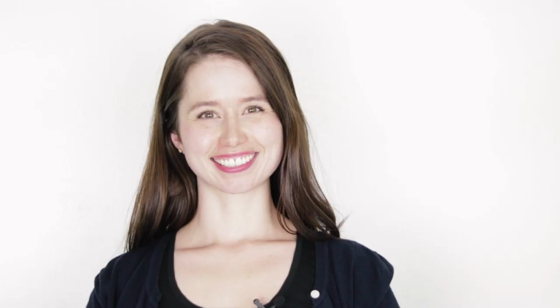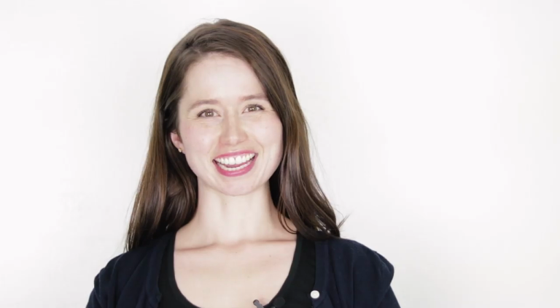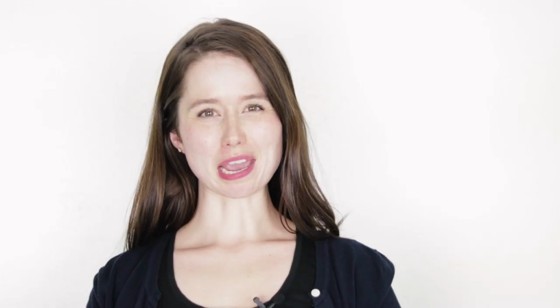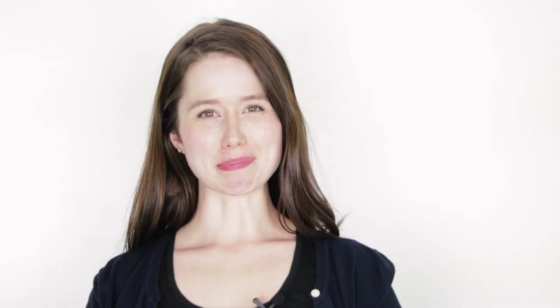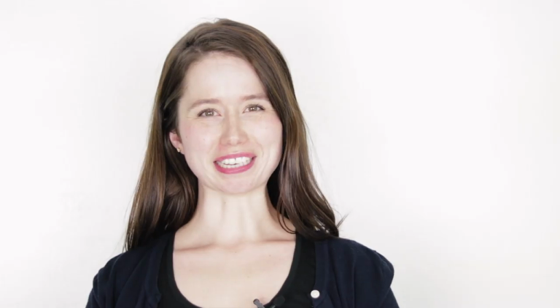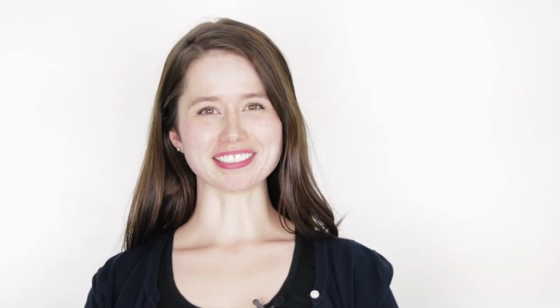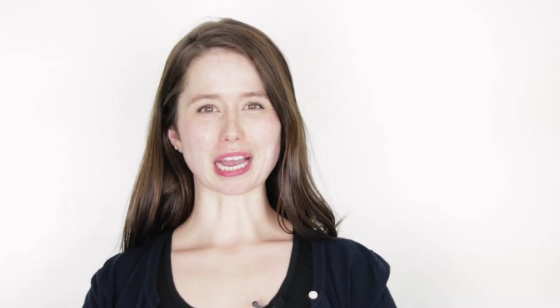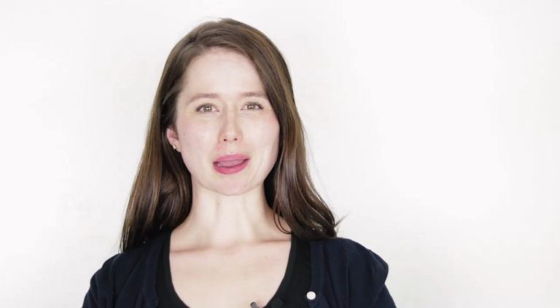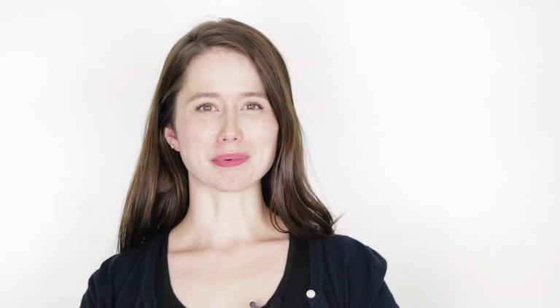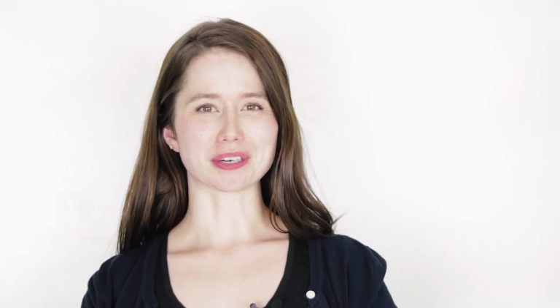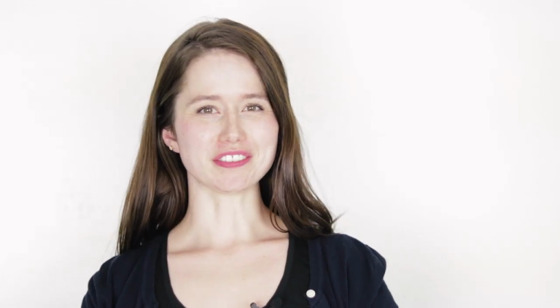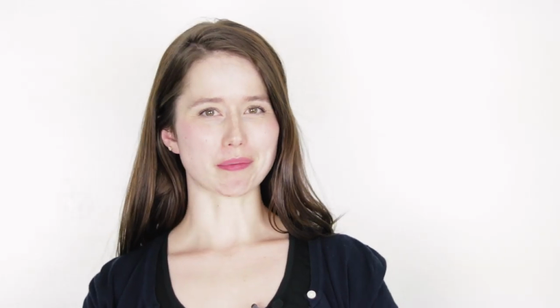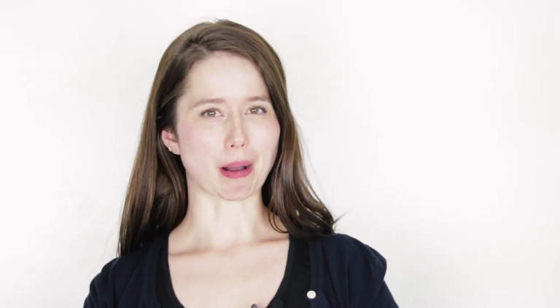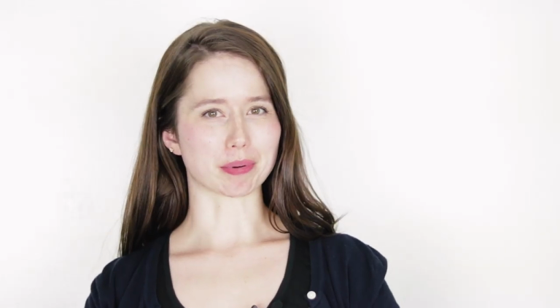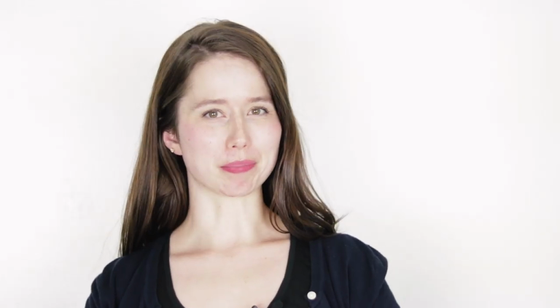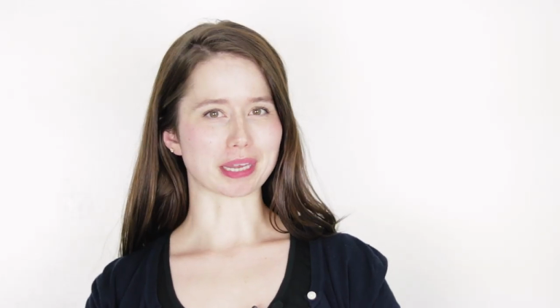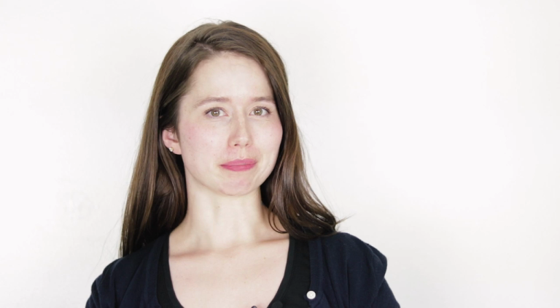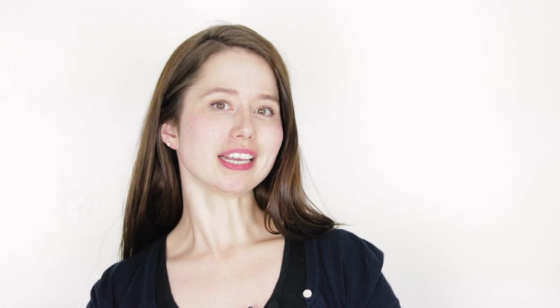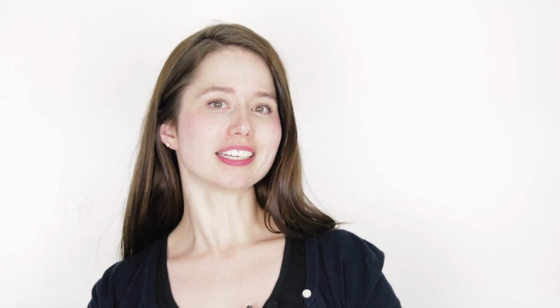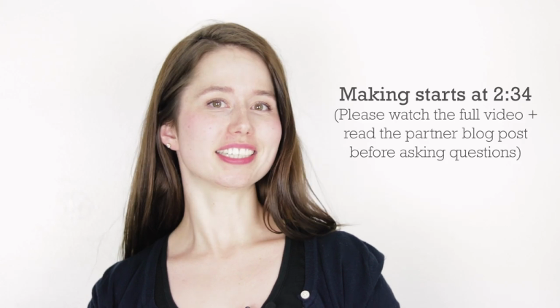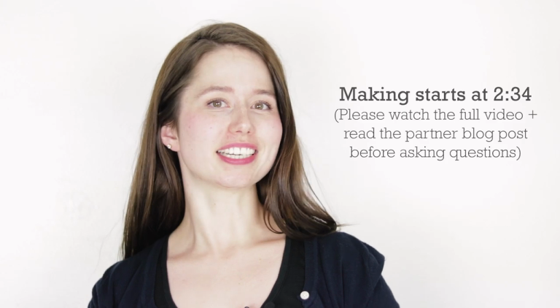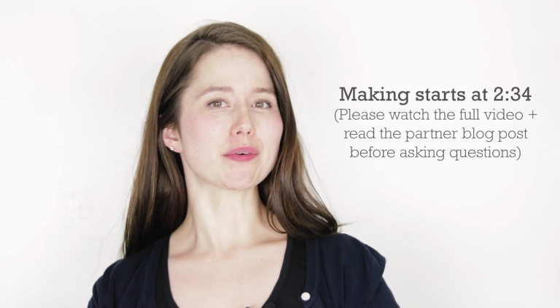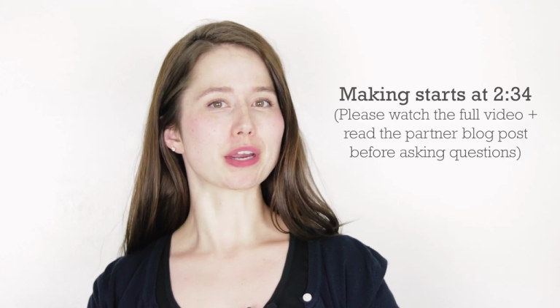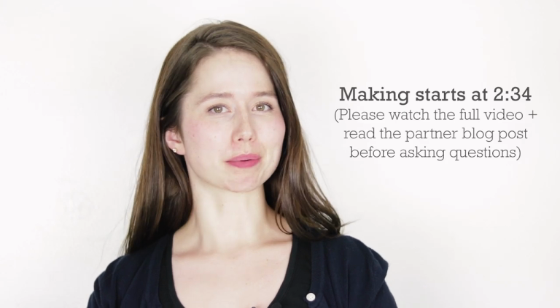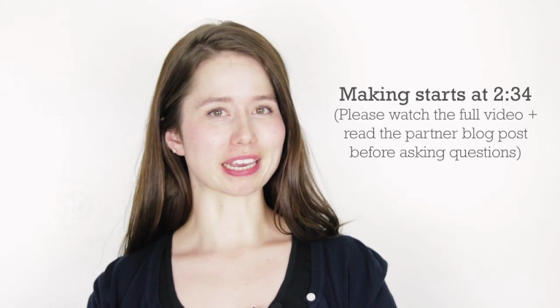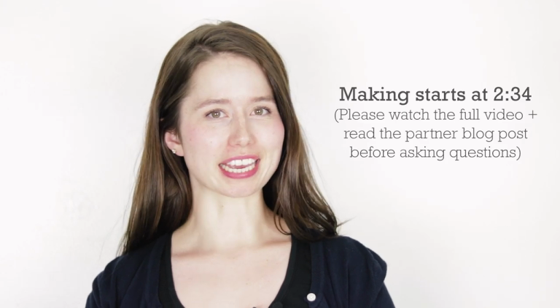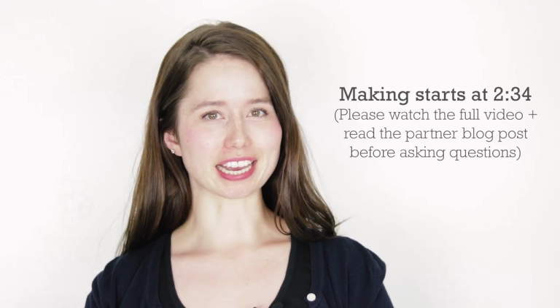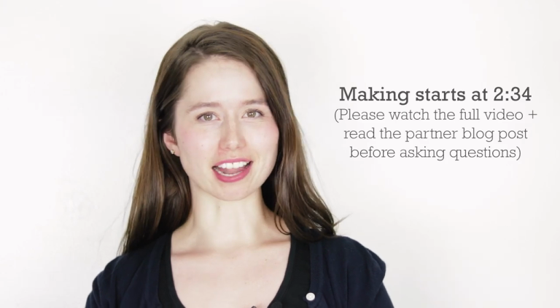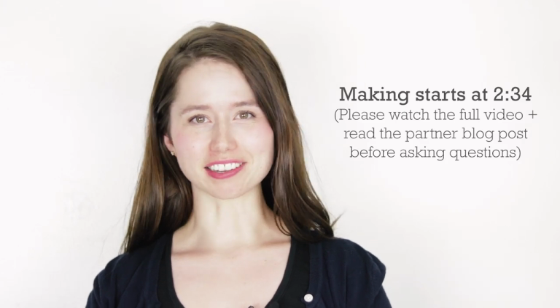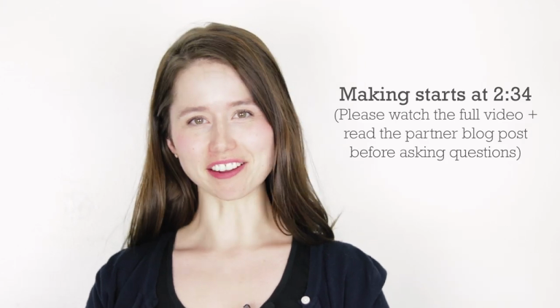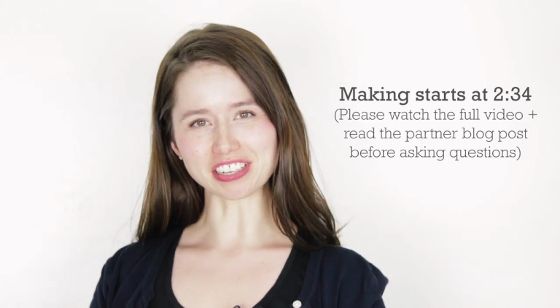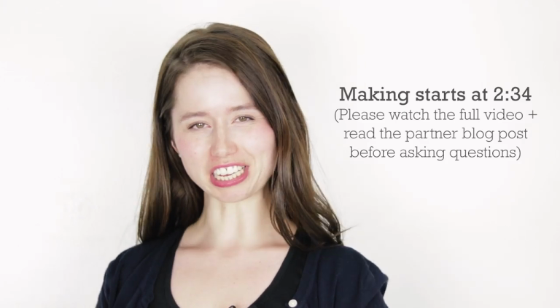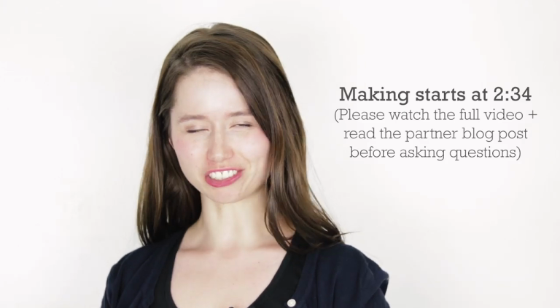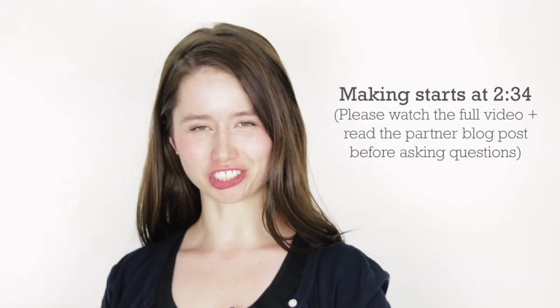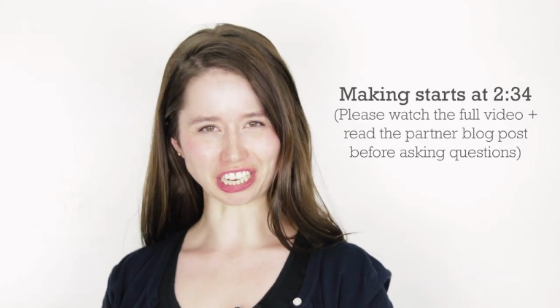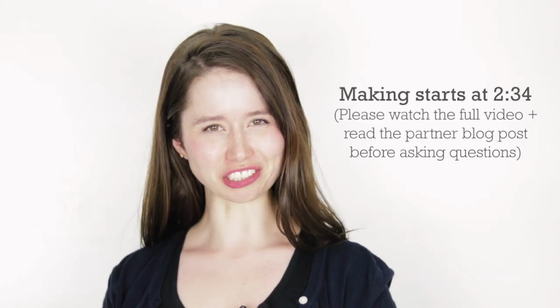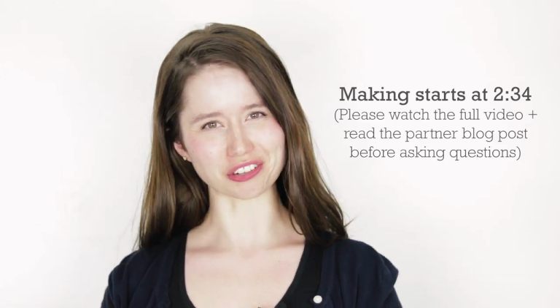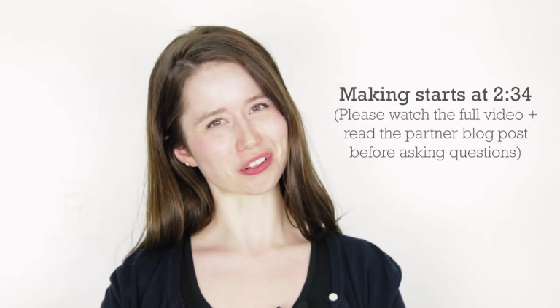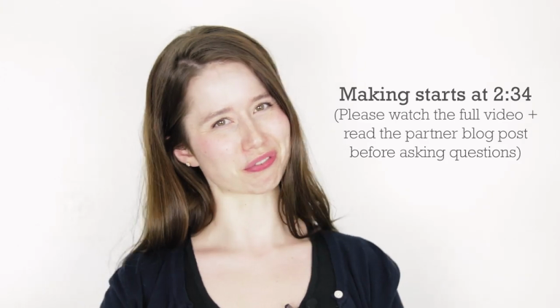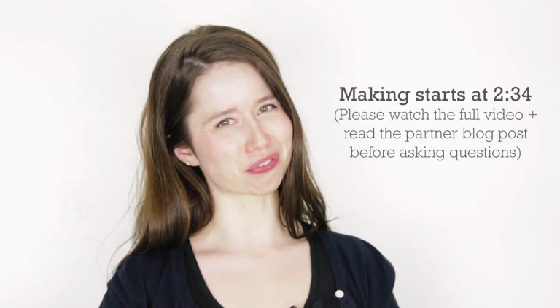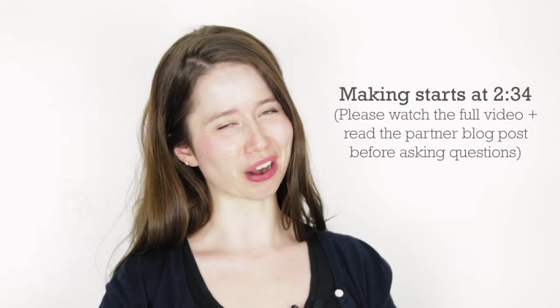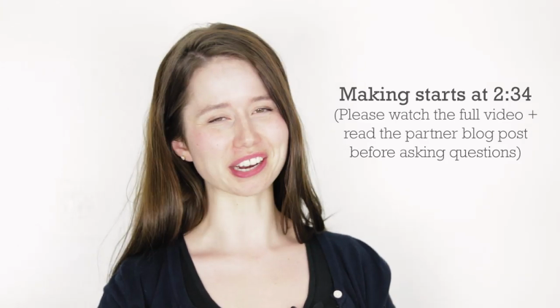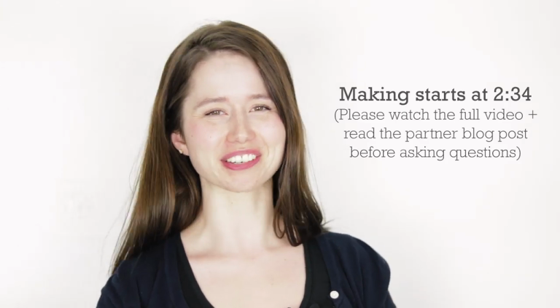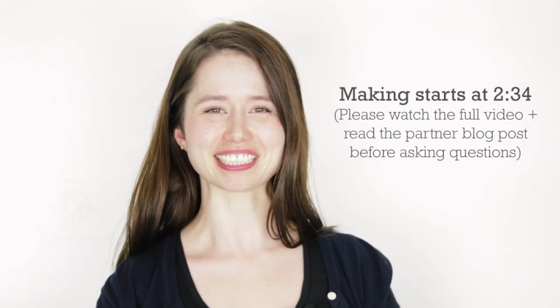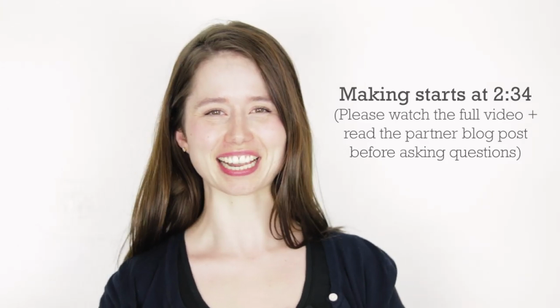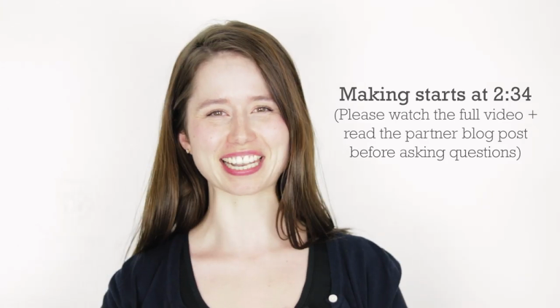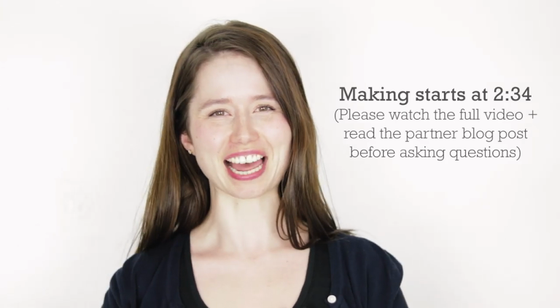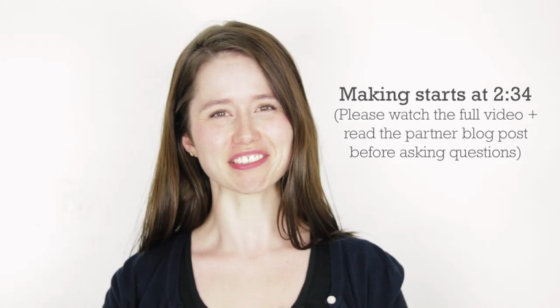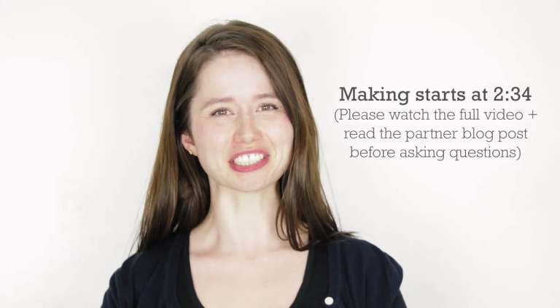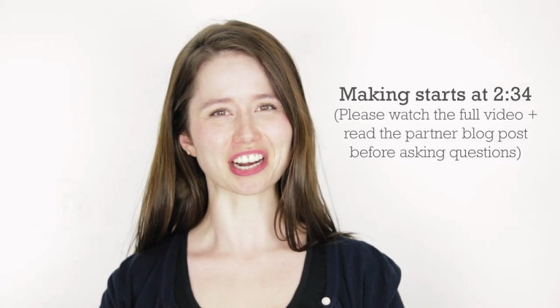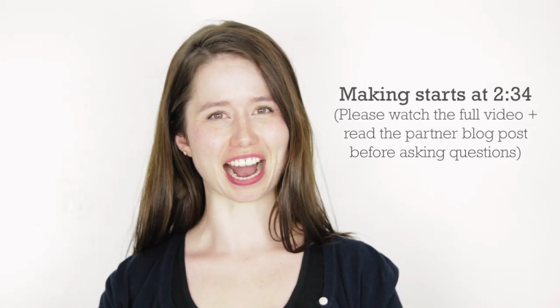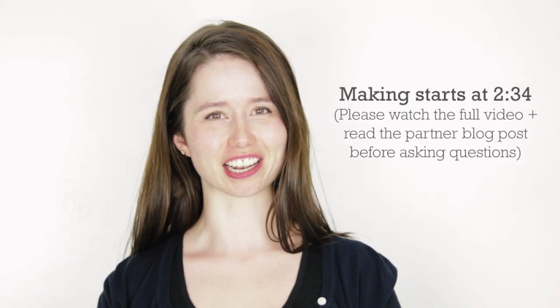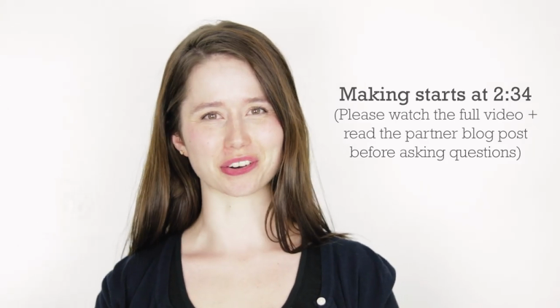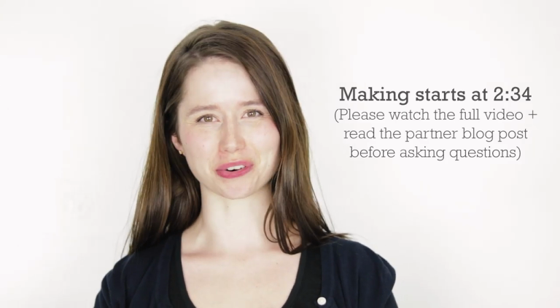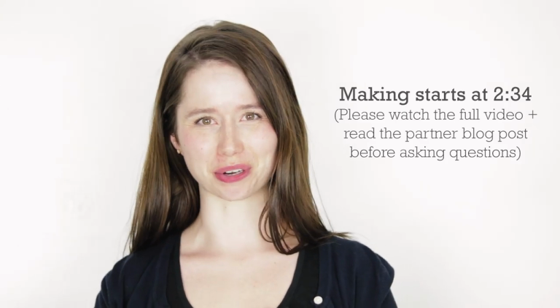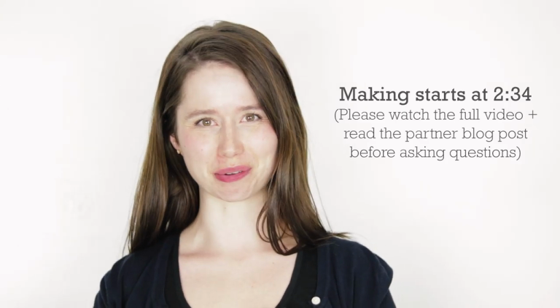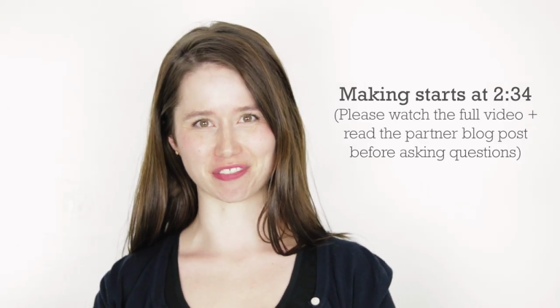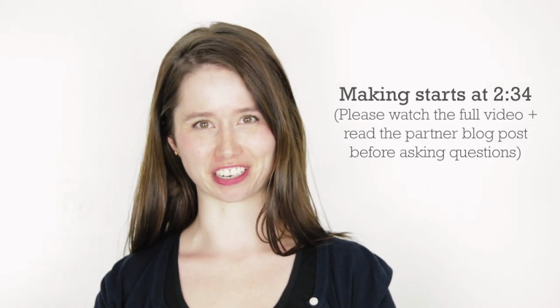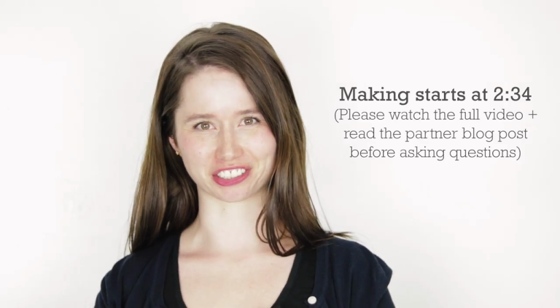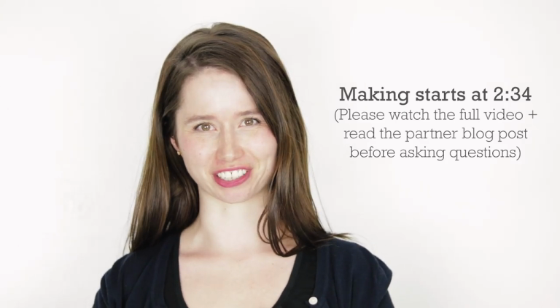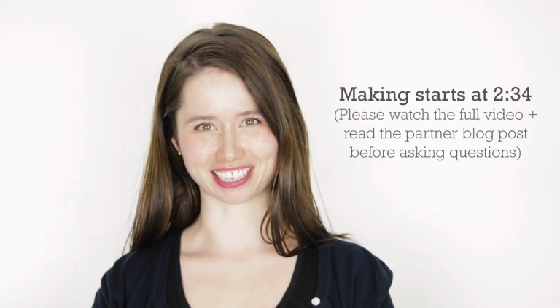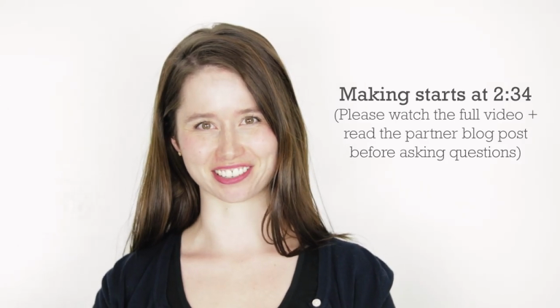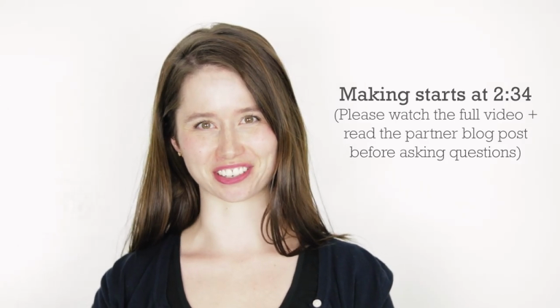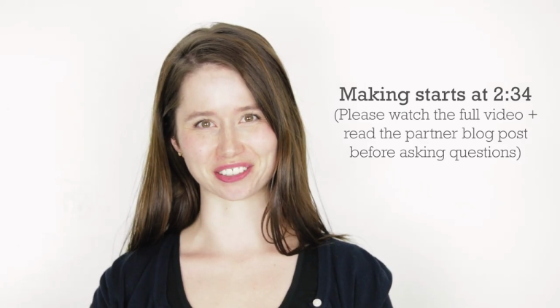Hey bees! I'm Marie from Hubble Bee and Me, and today we are making a lovely, gentle, fragrant lavender aloe cream facial cleanser.